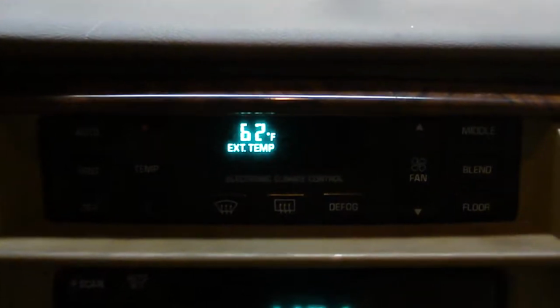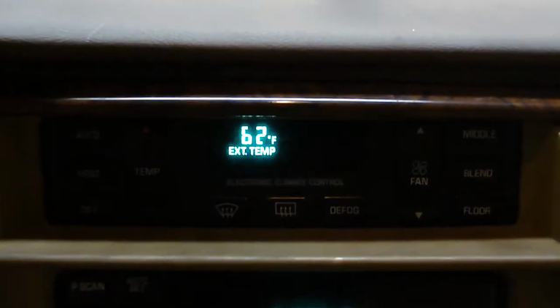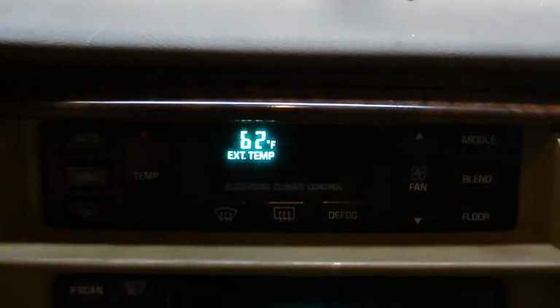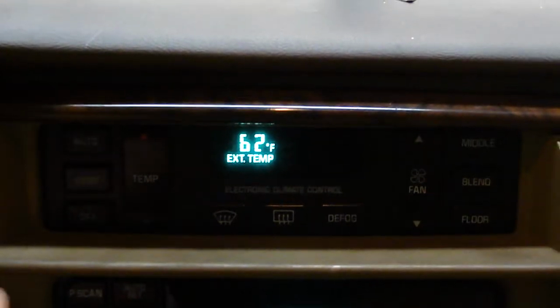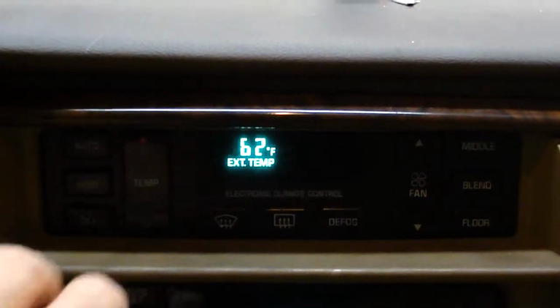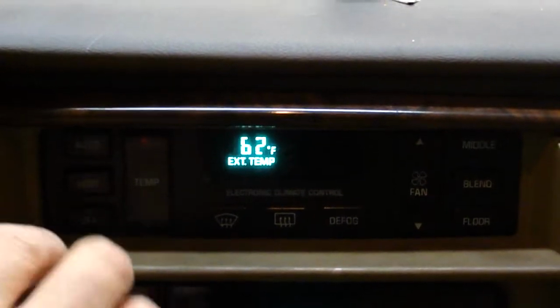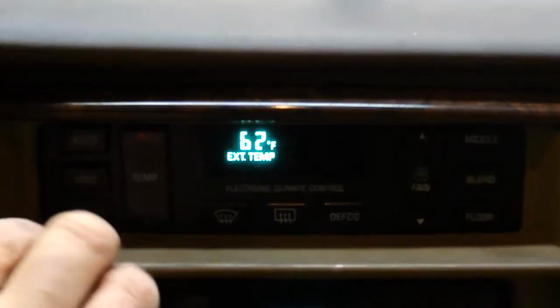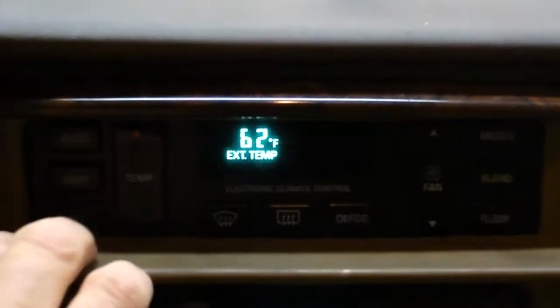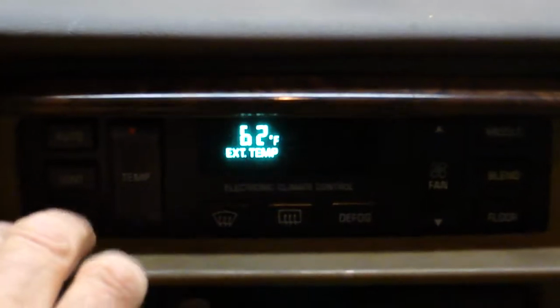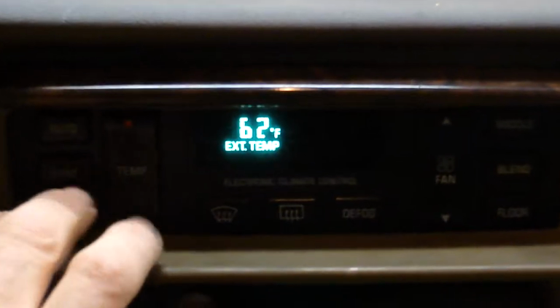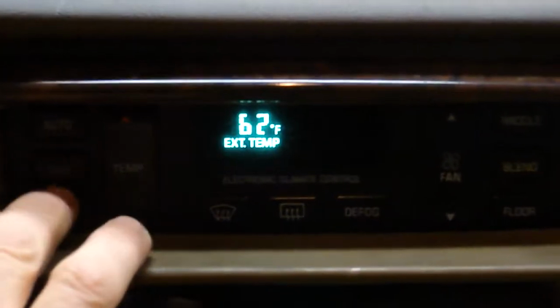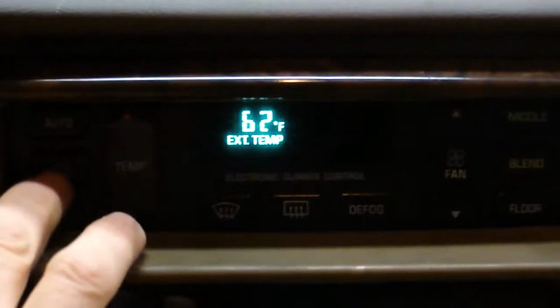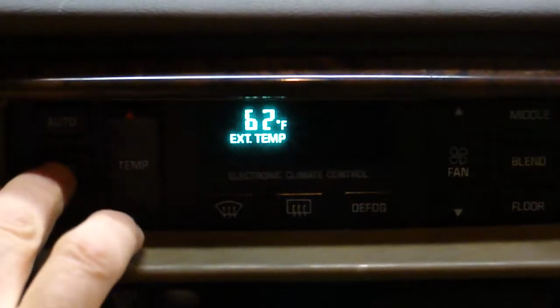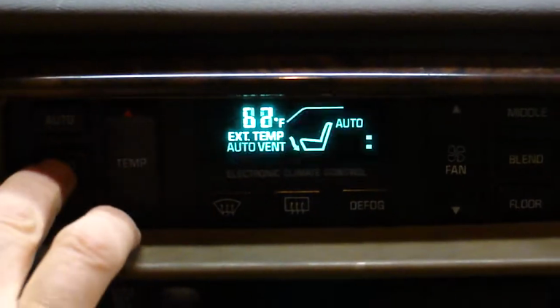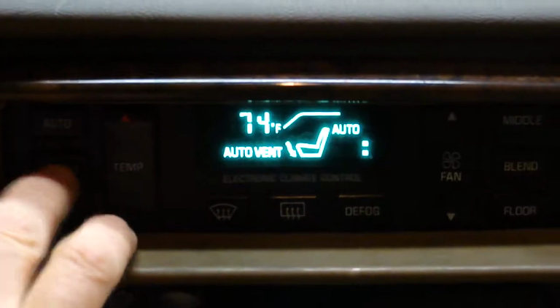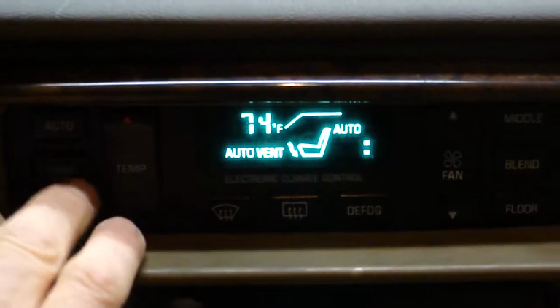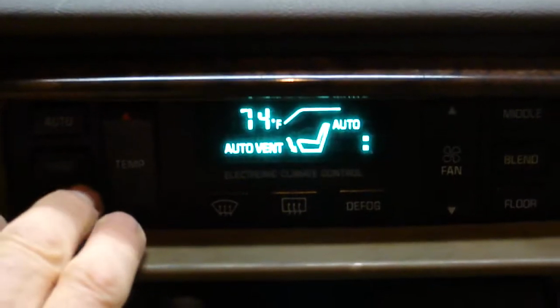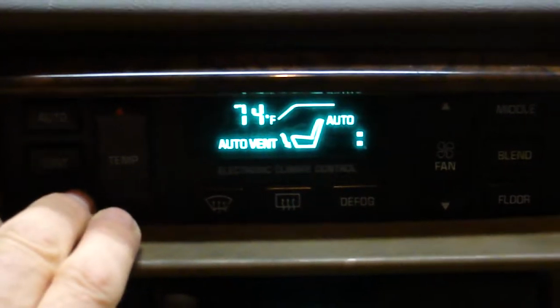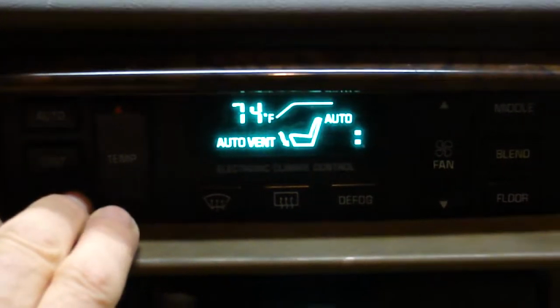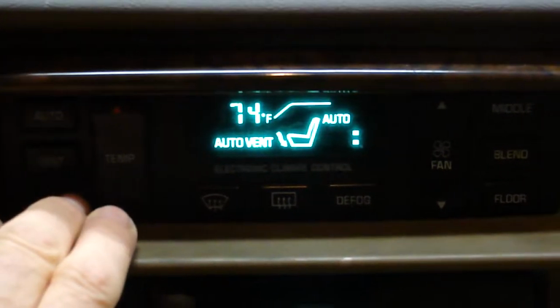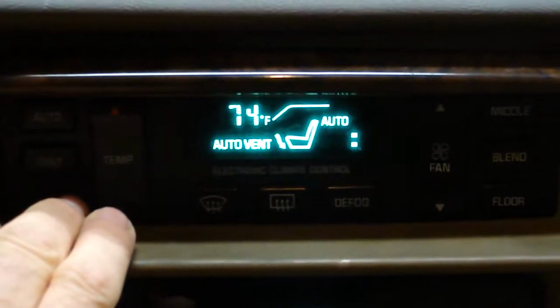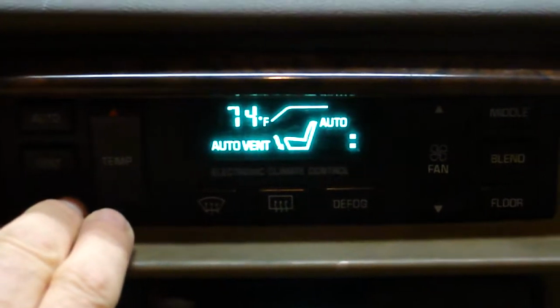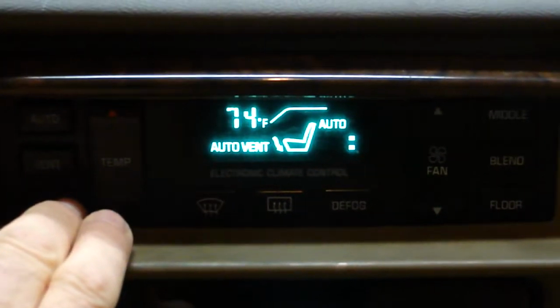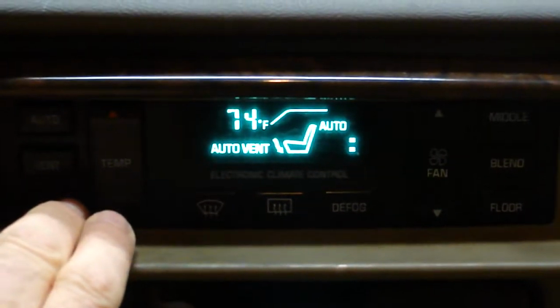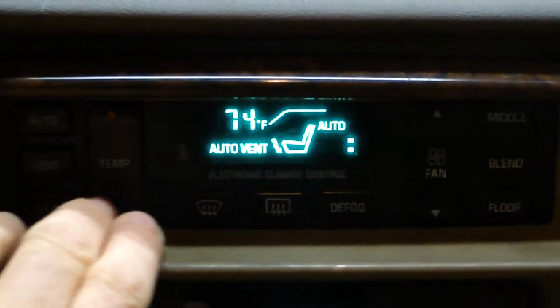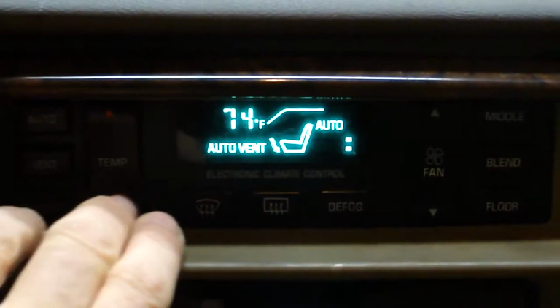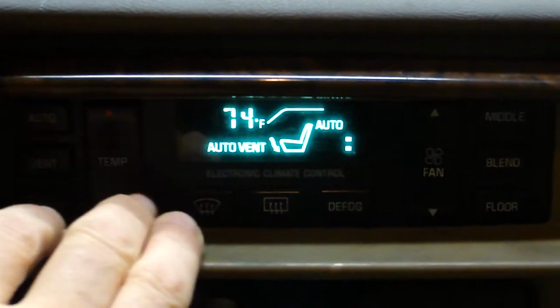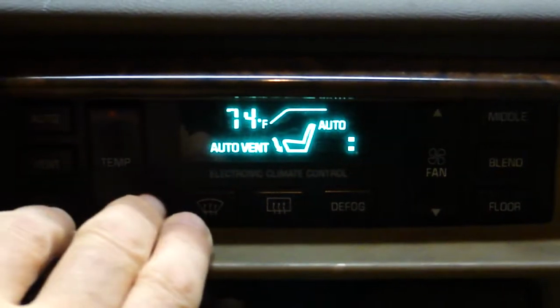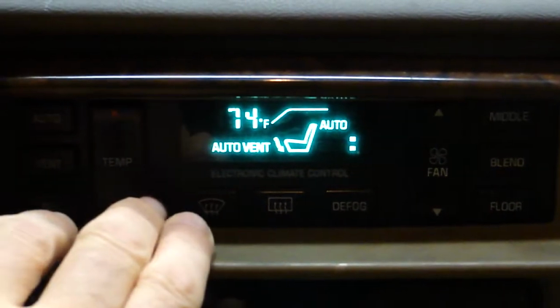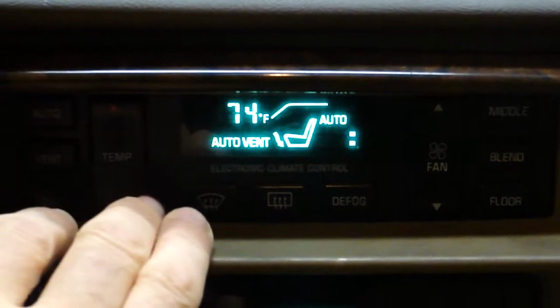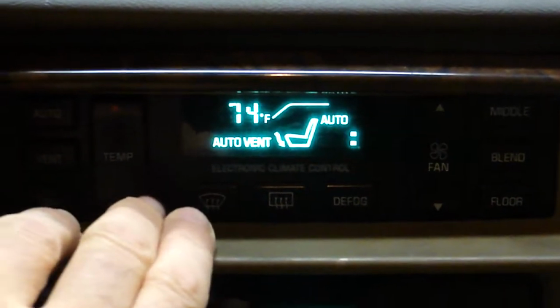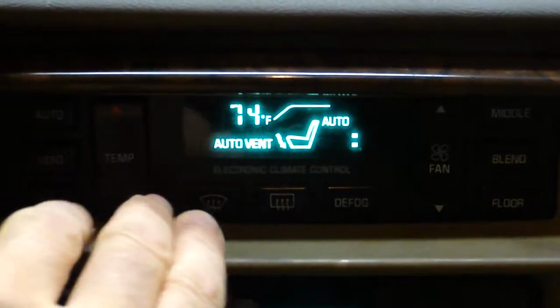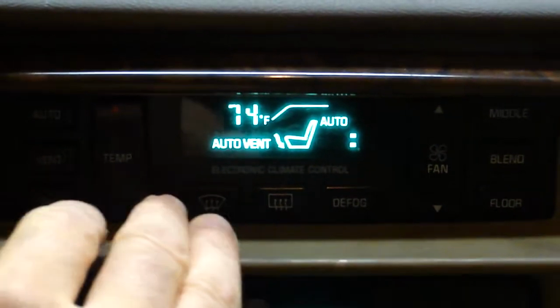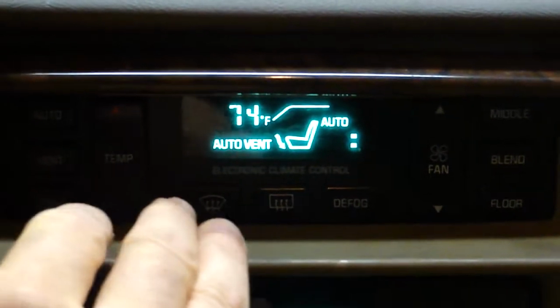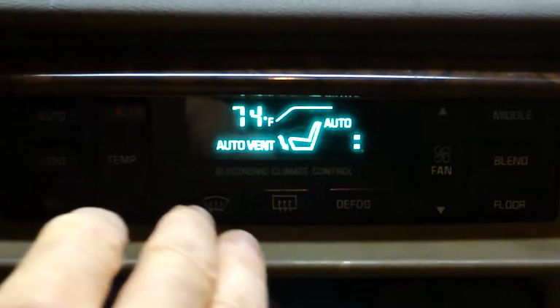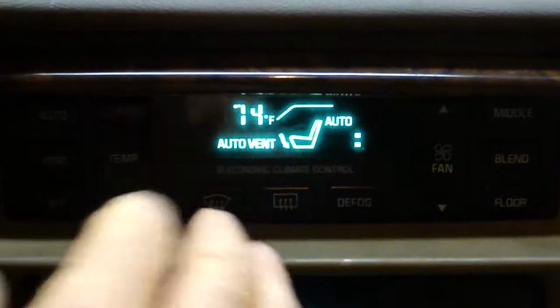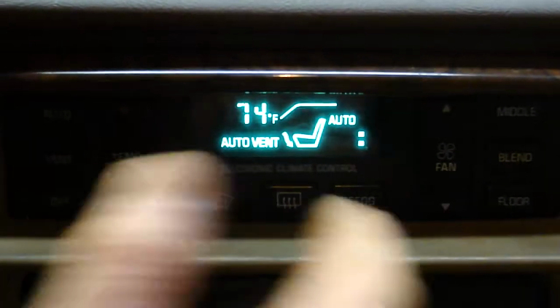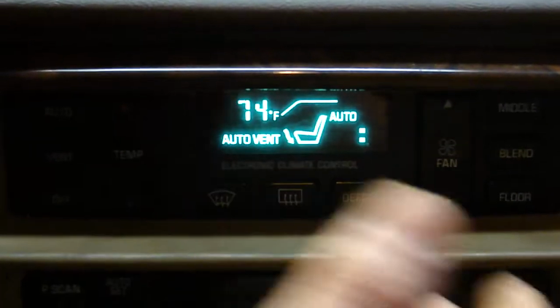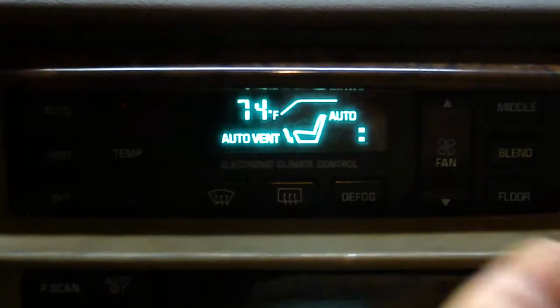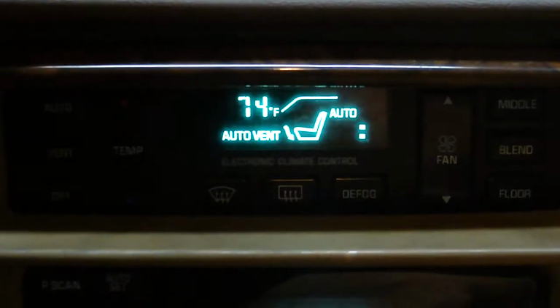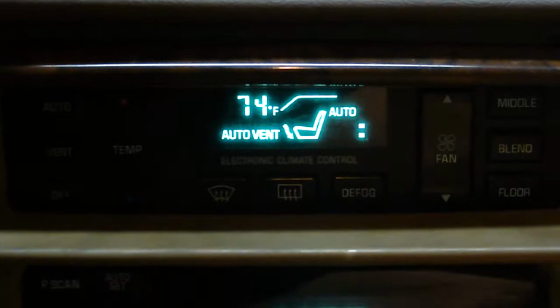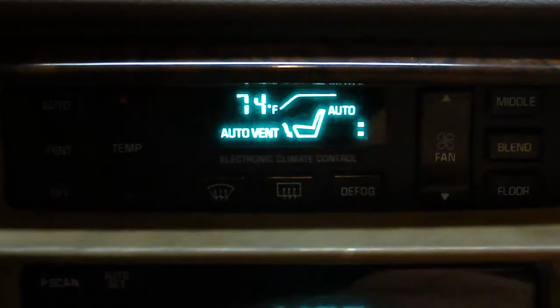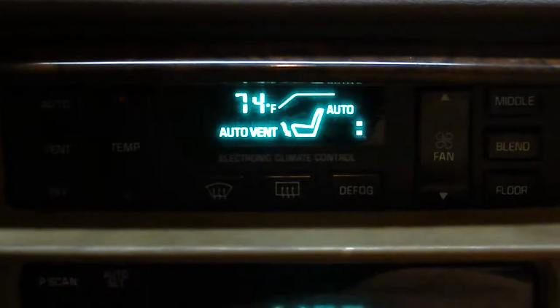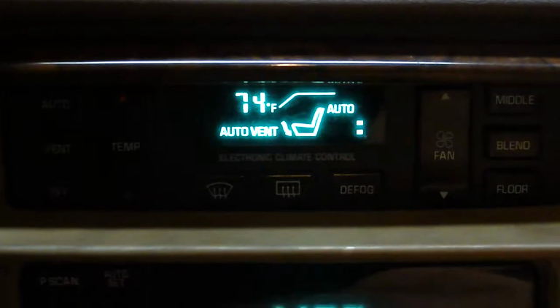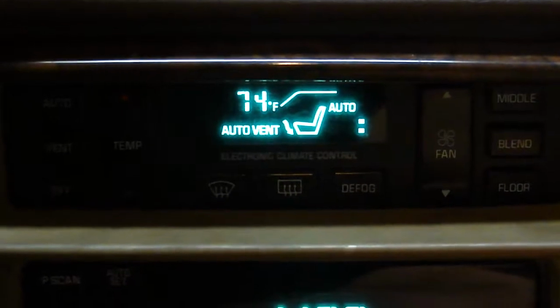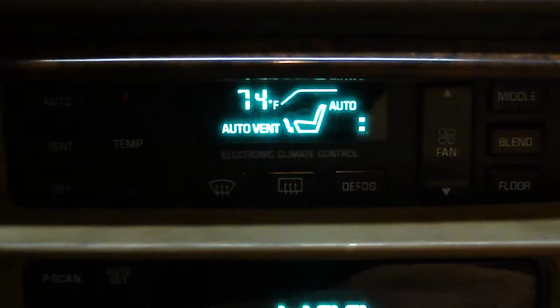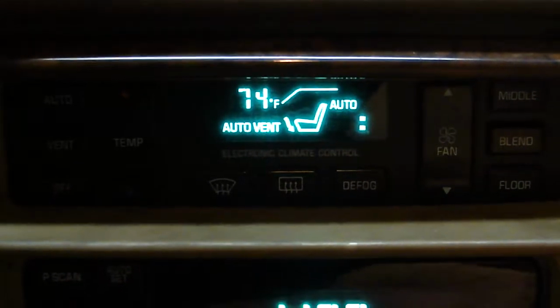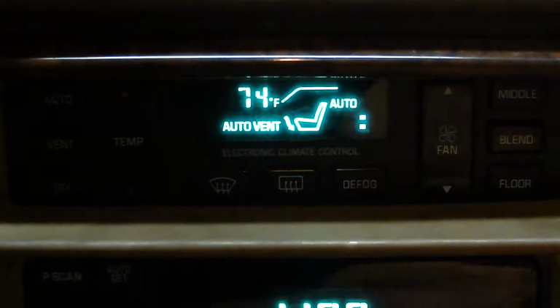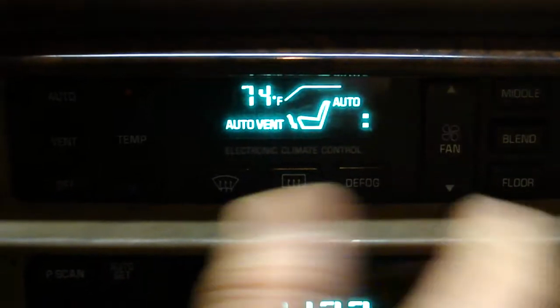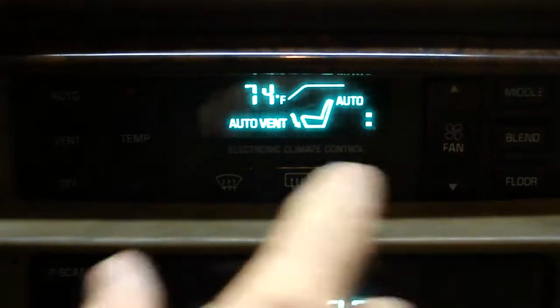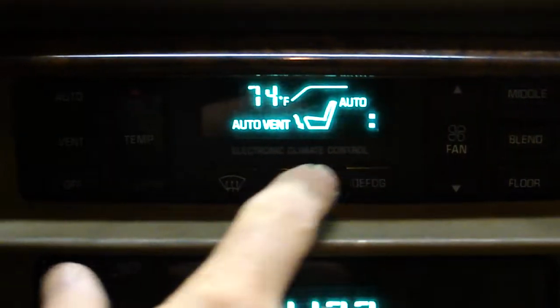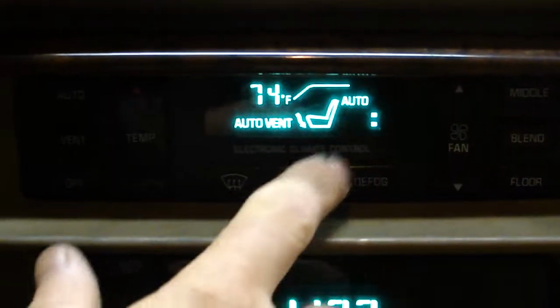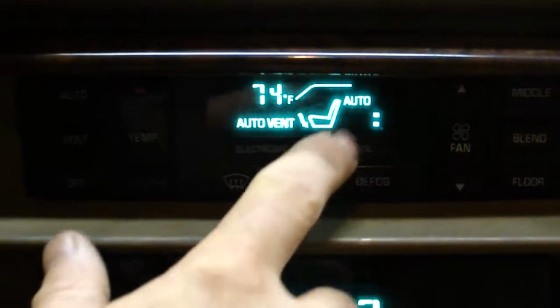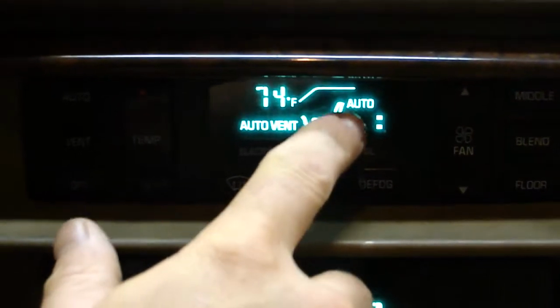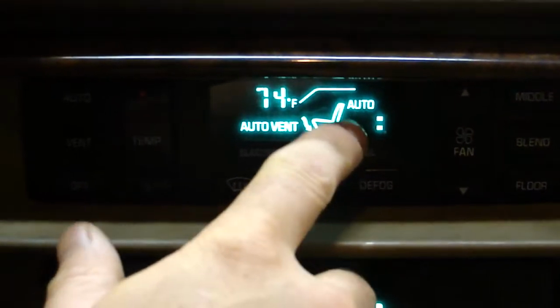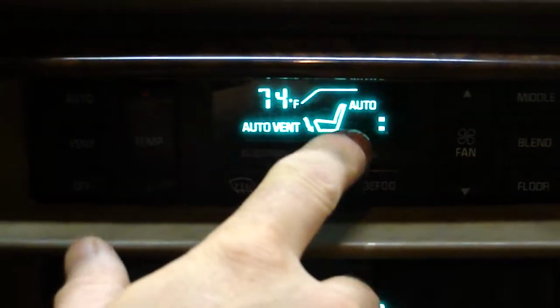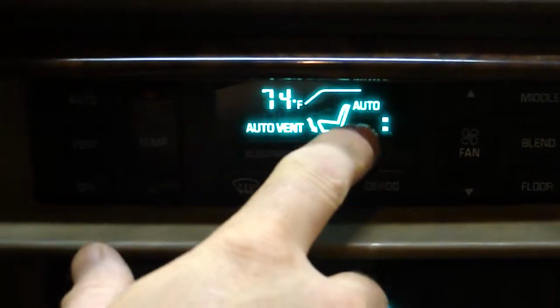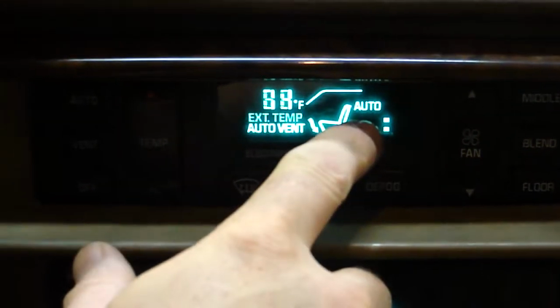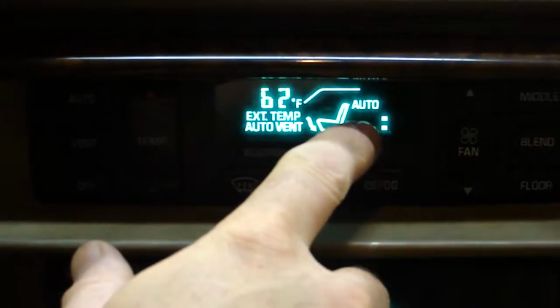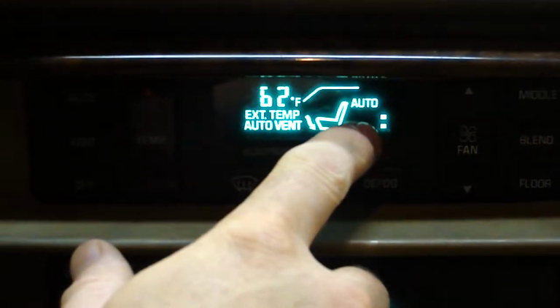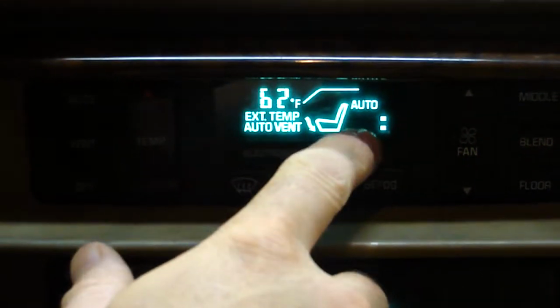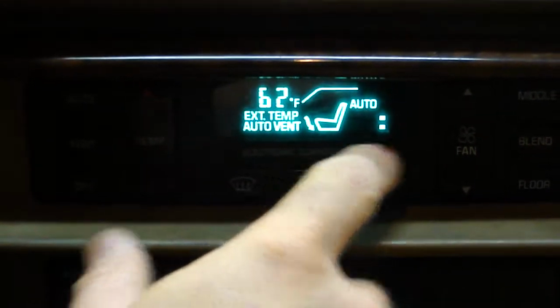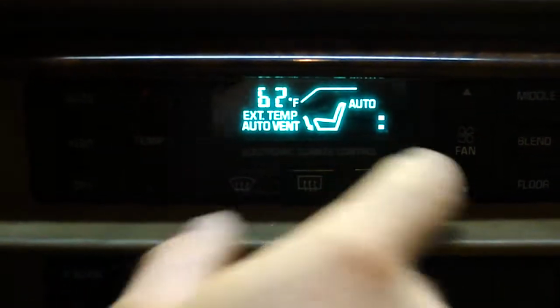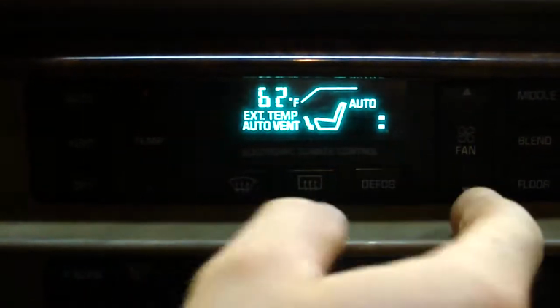We're going to check that your blower resistor works. You can hear the fan come on. You can see it's on the middle speed for auto.